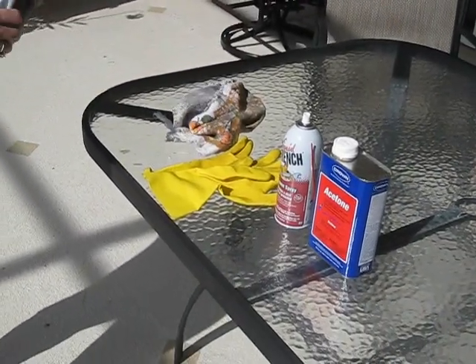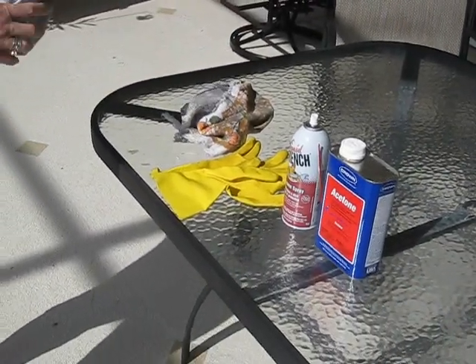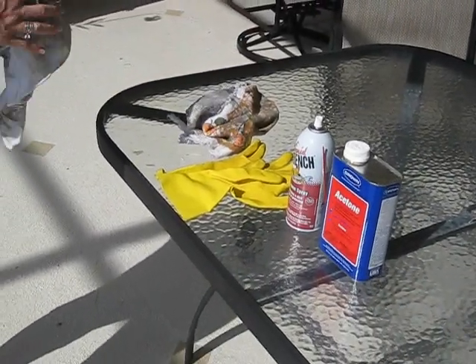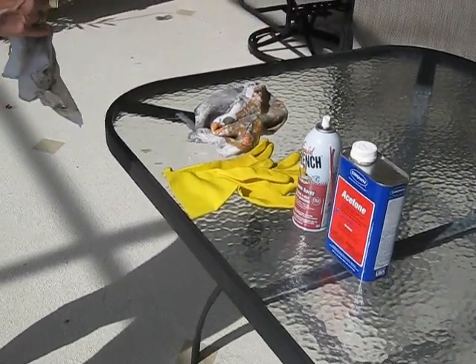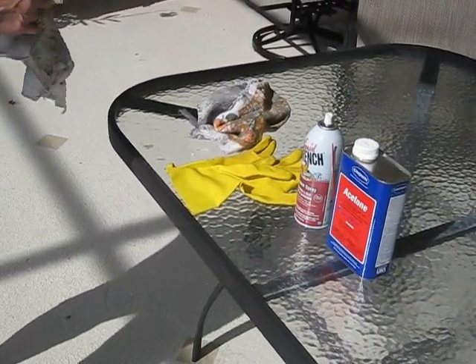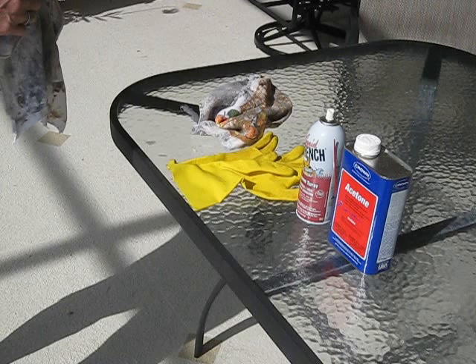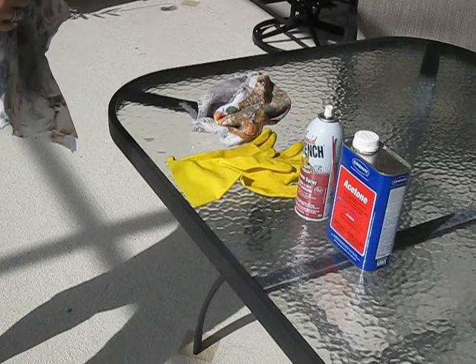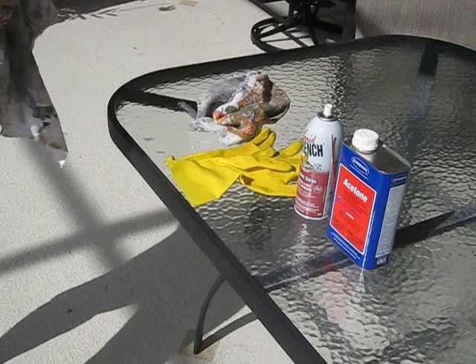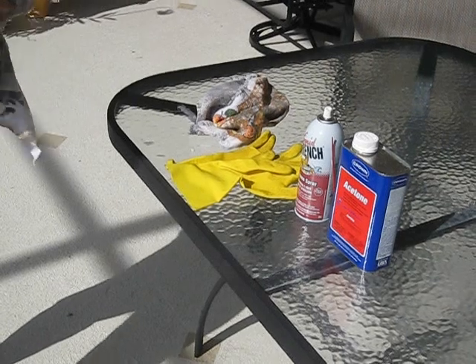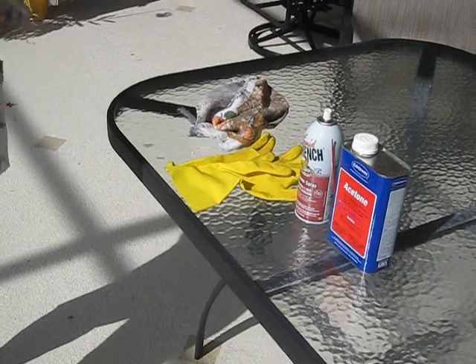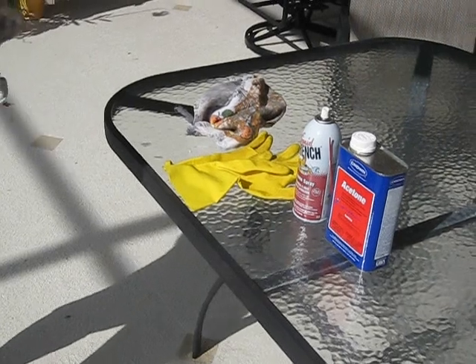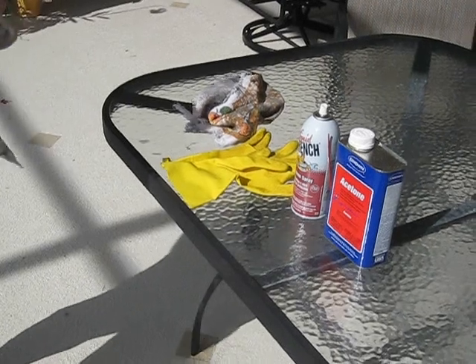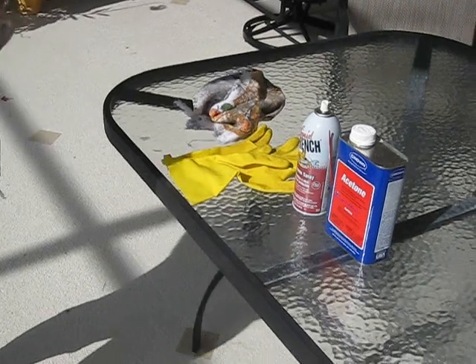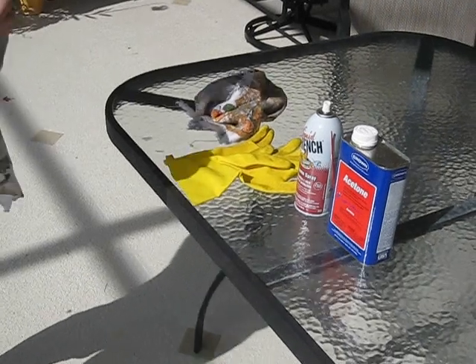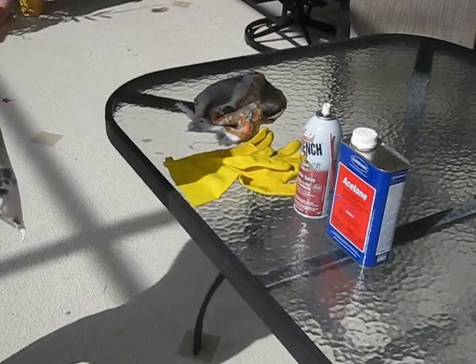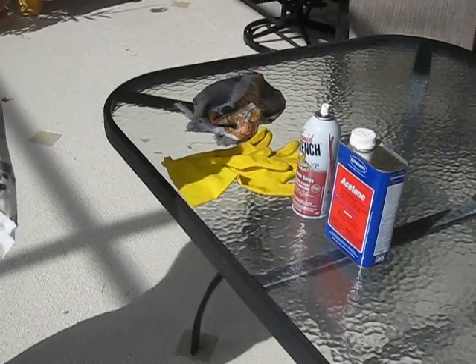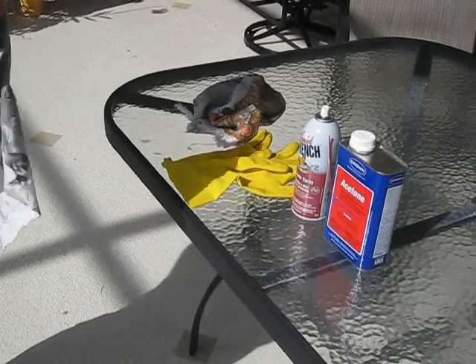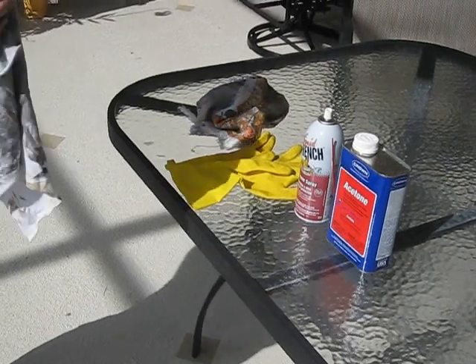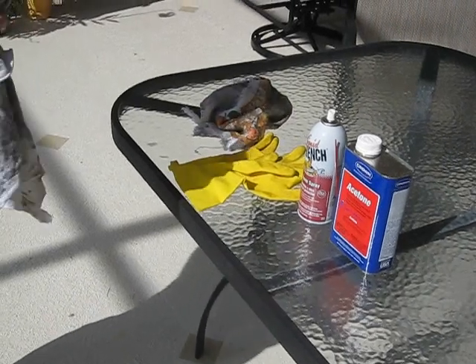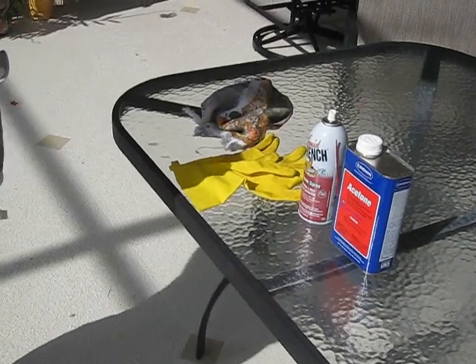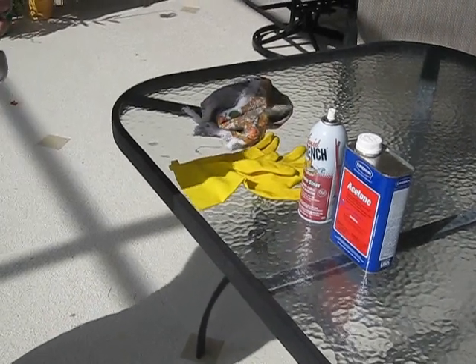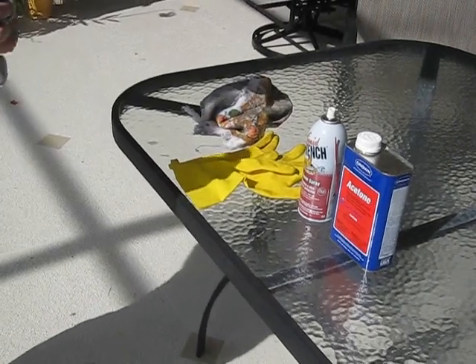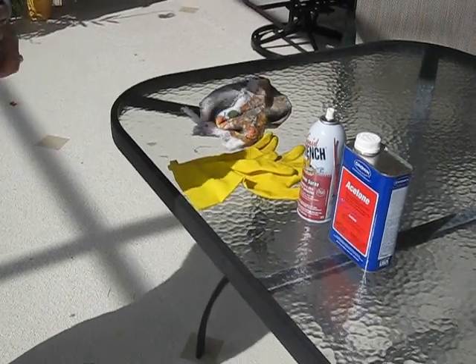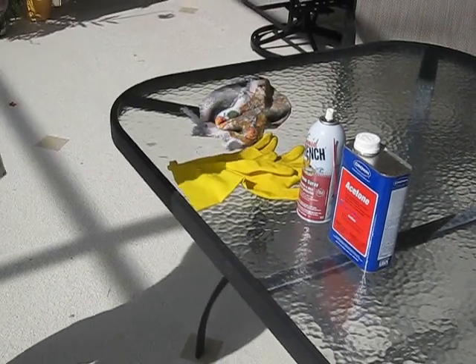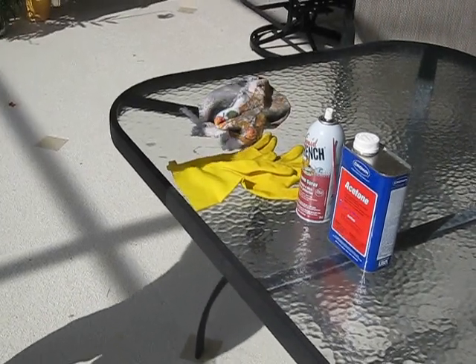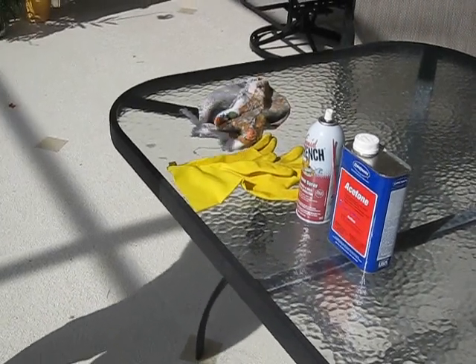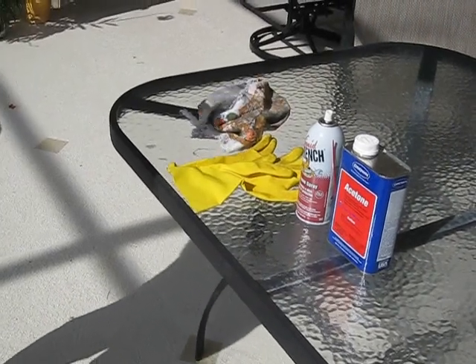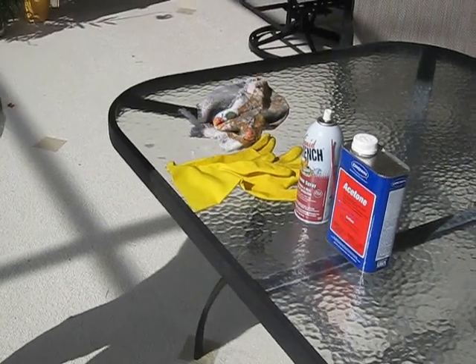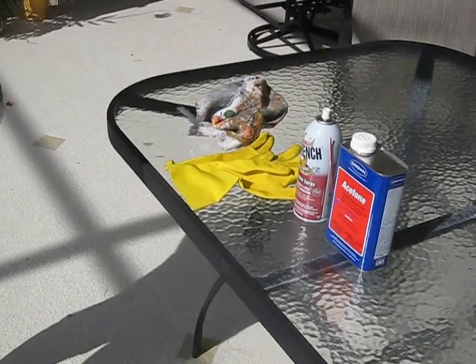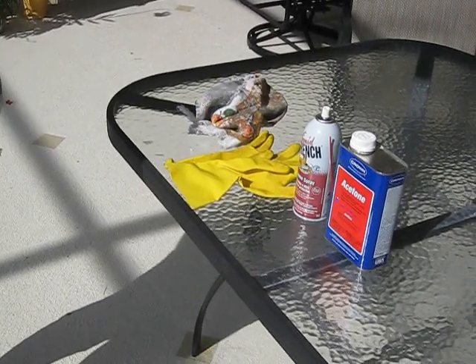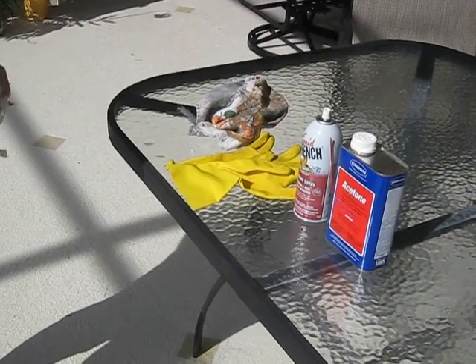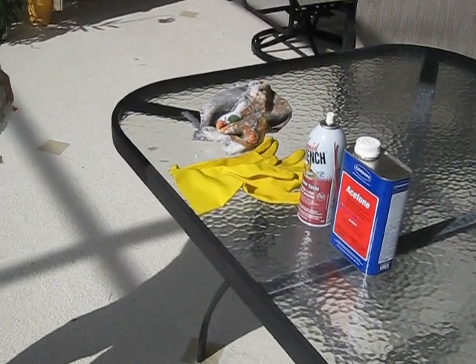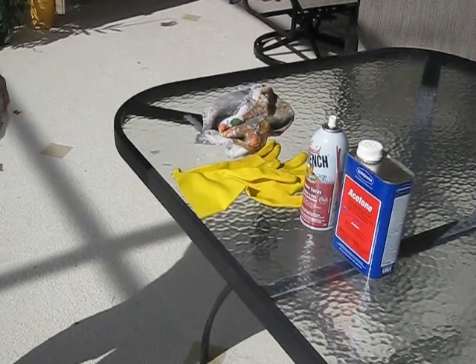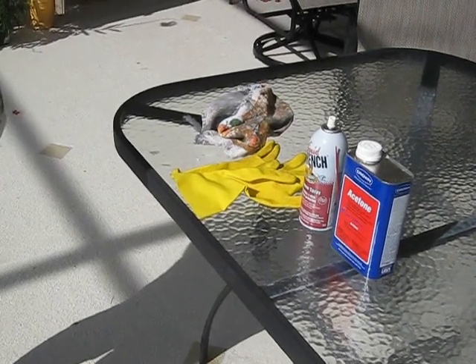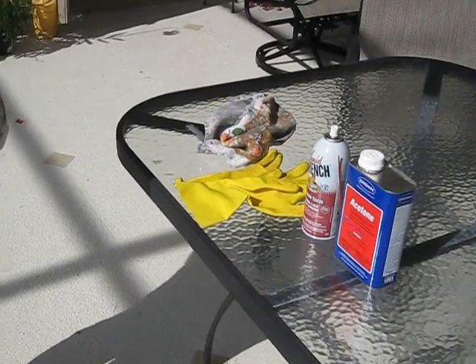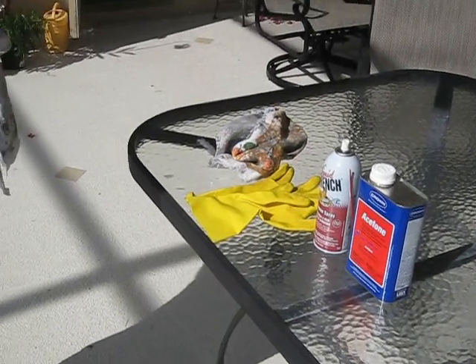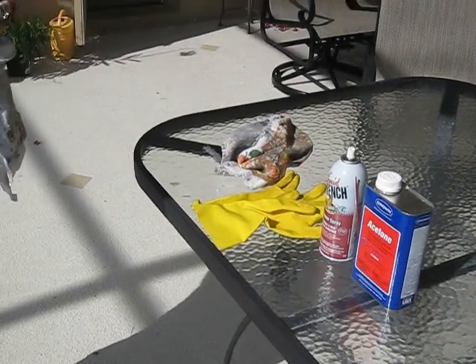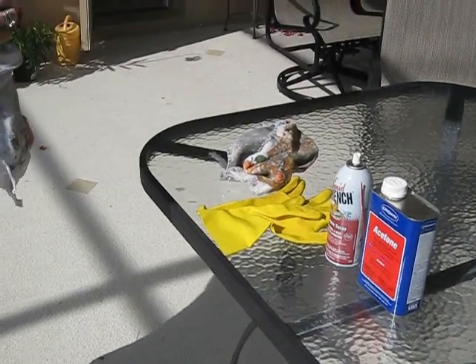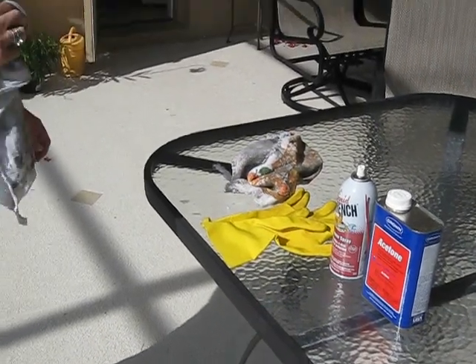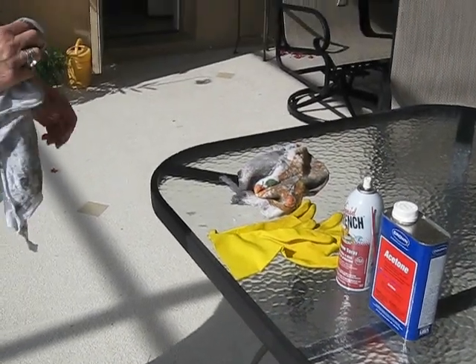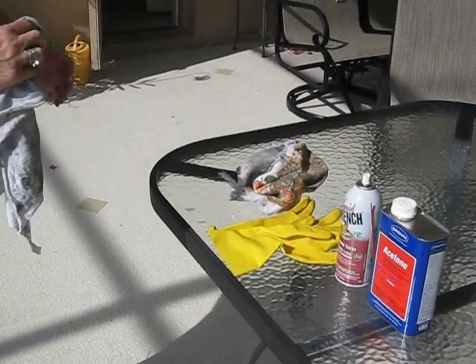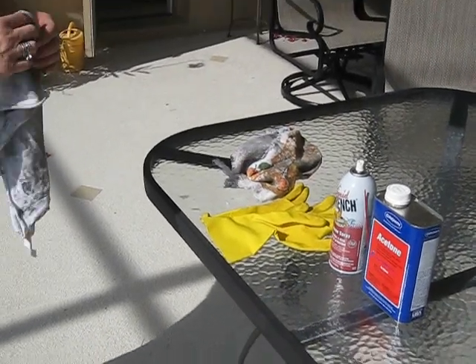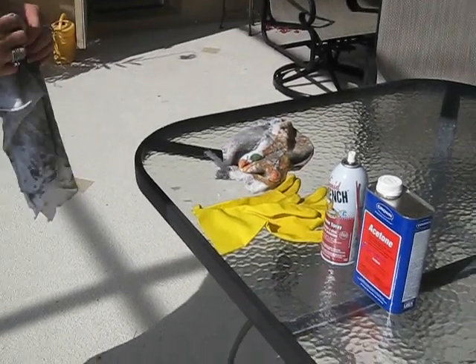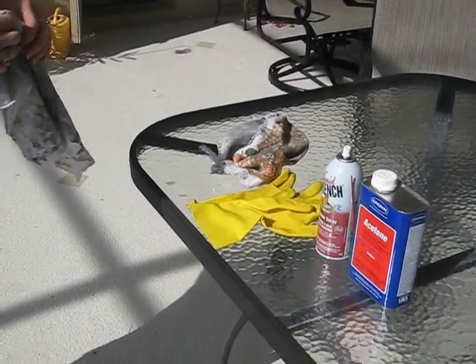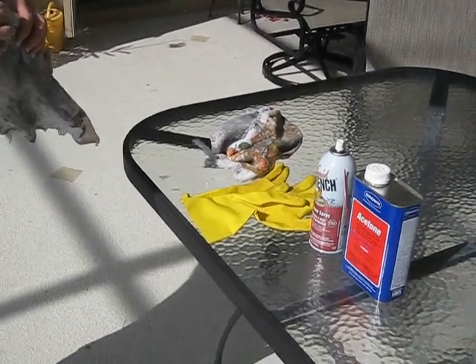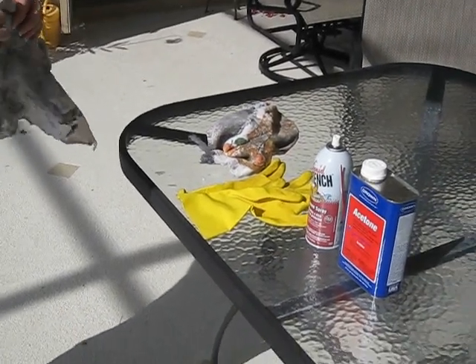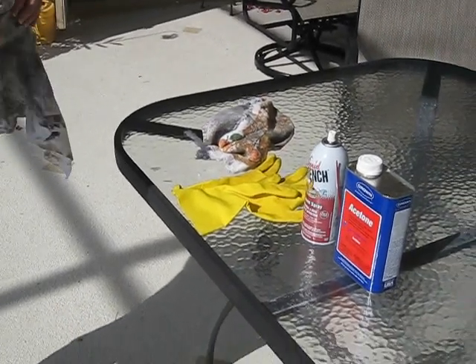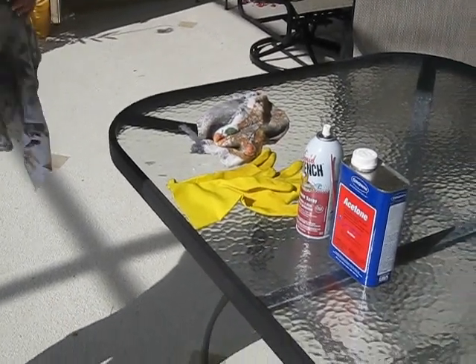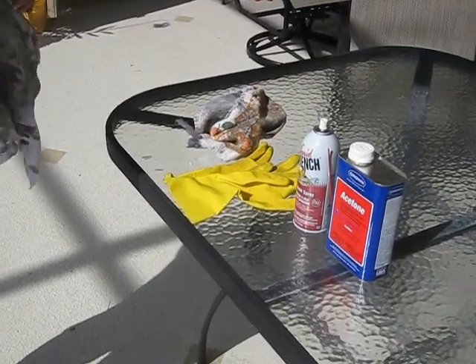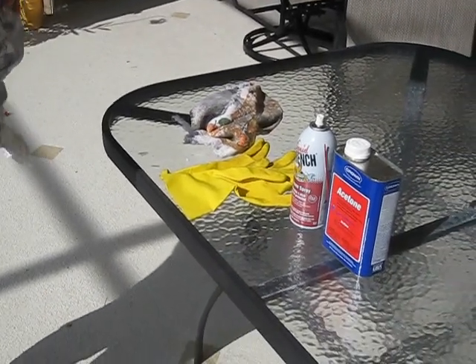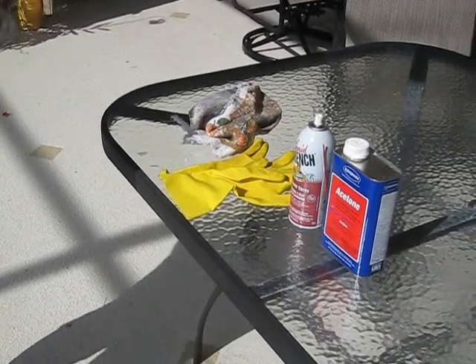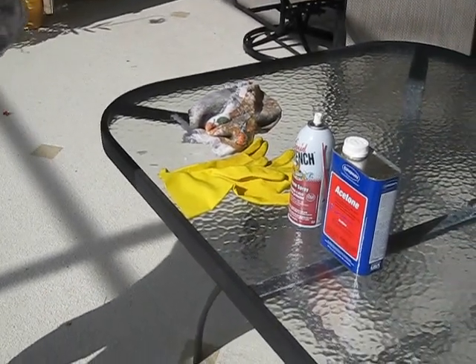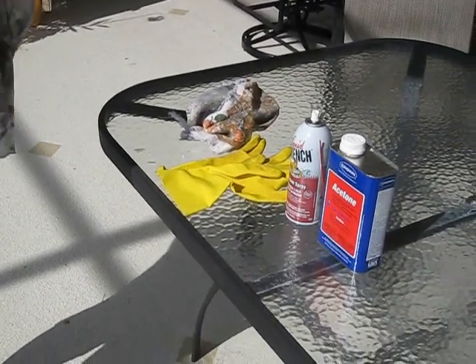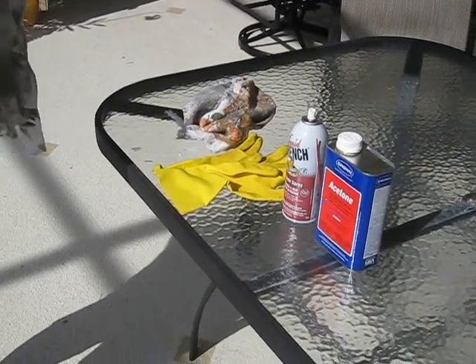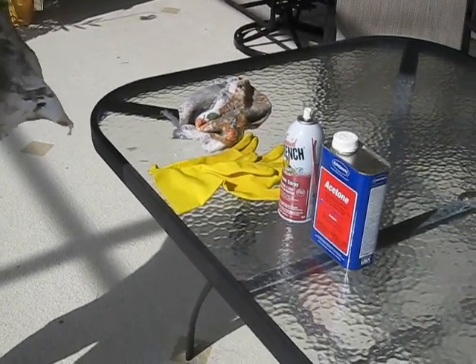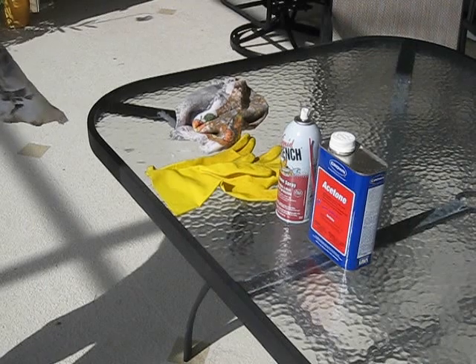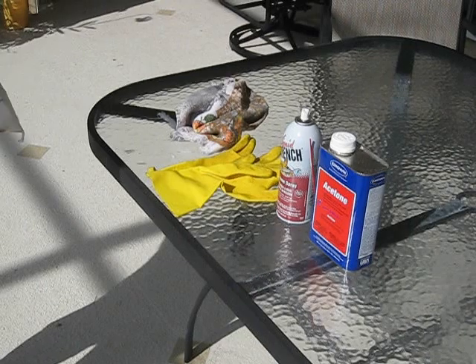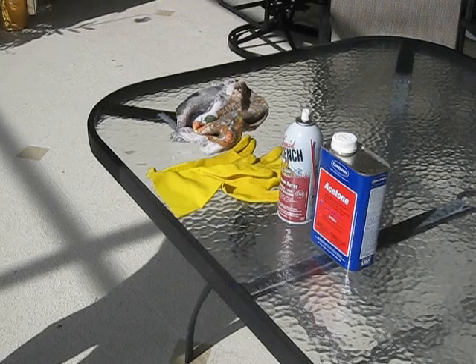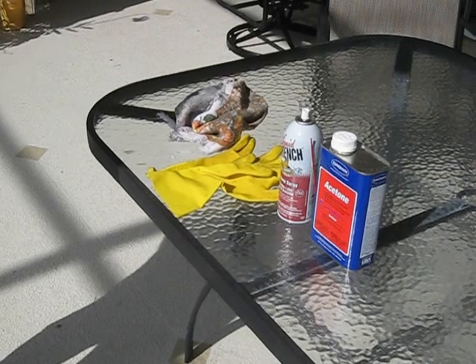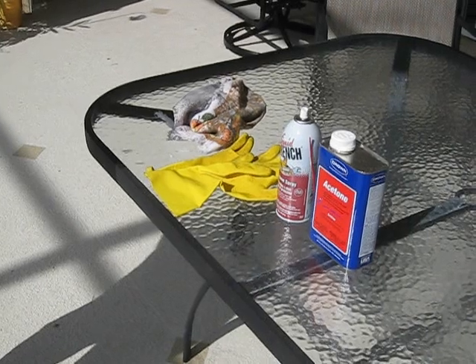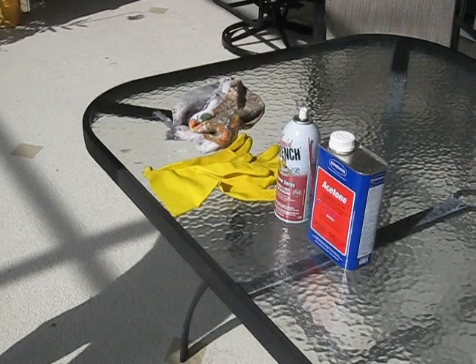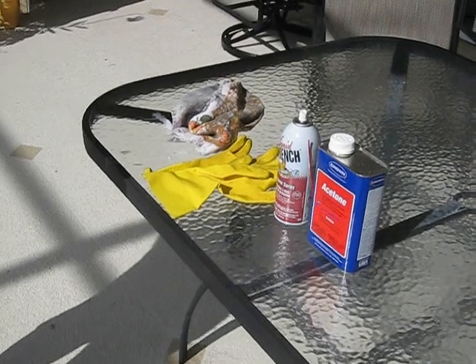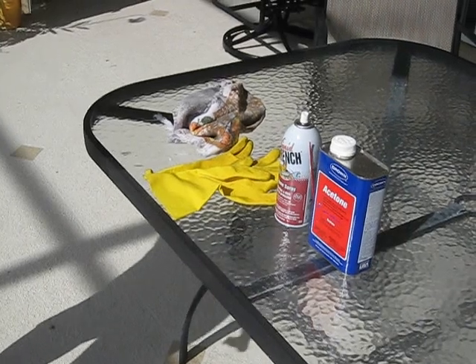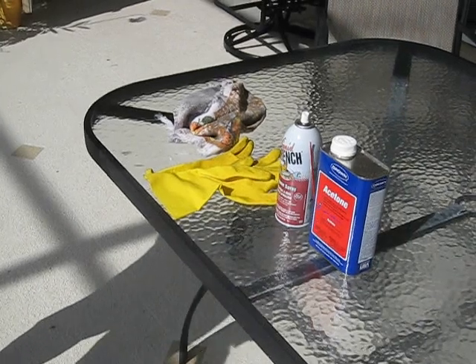First you need to power wash your patio furniture to get it all clean and dust free.